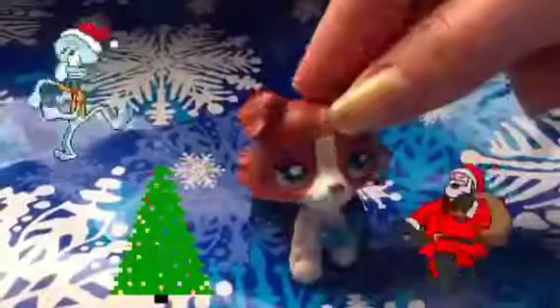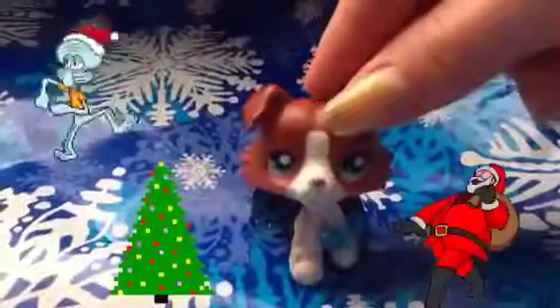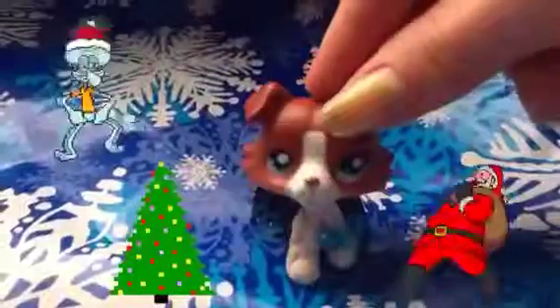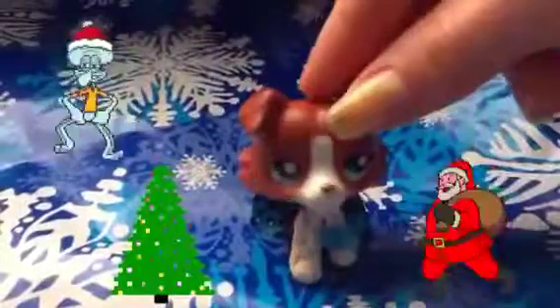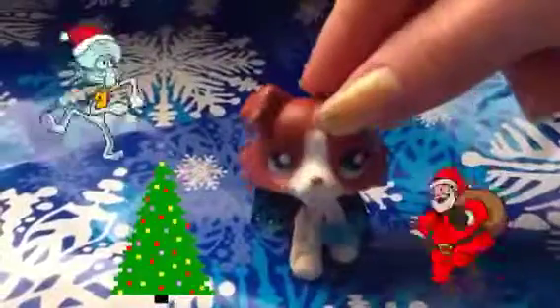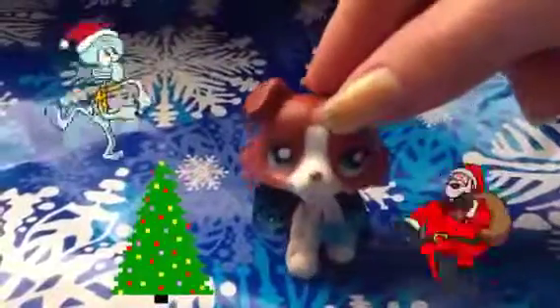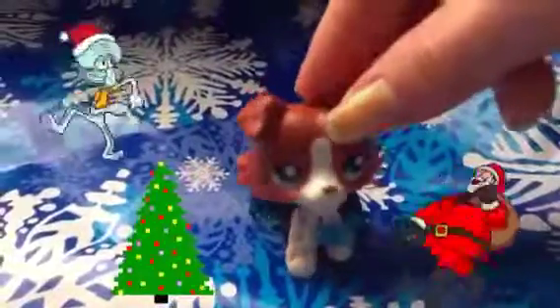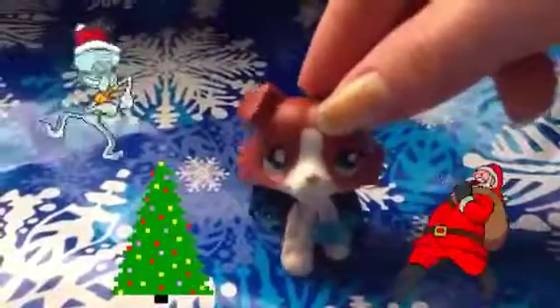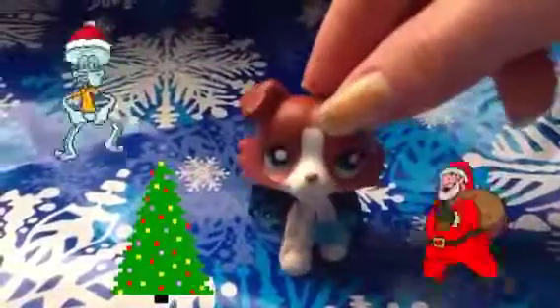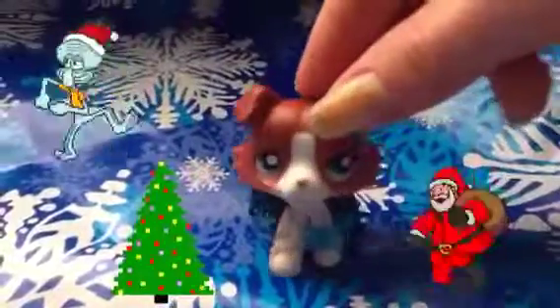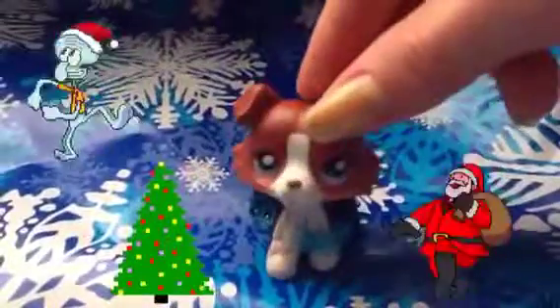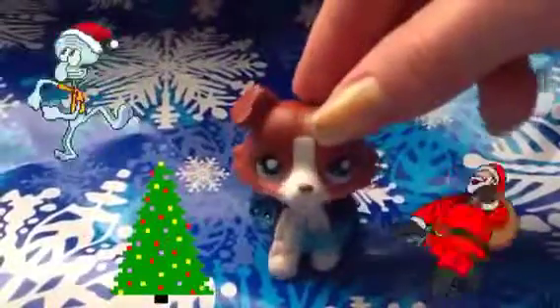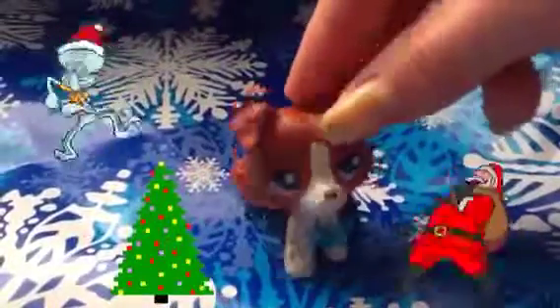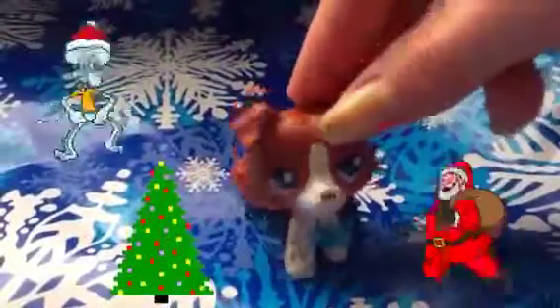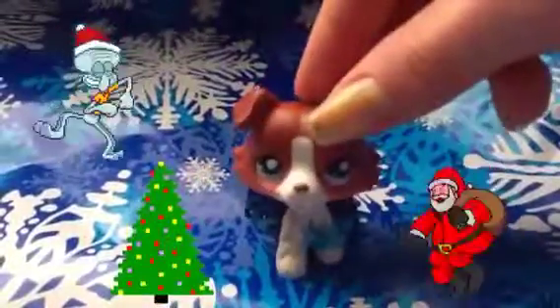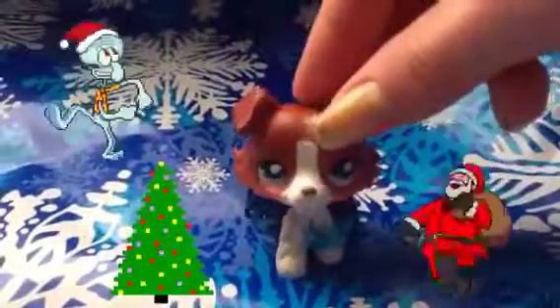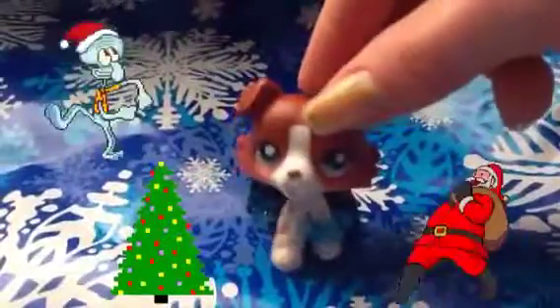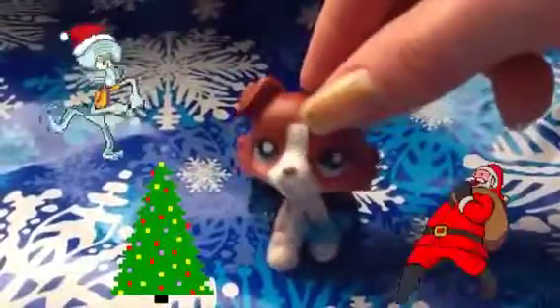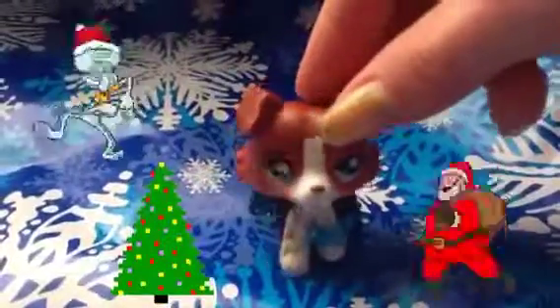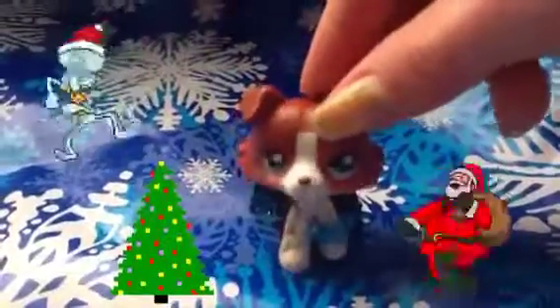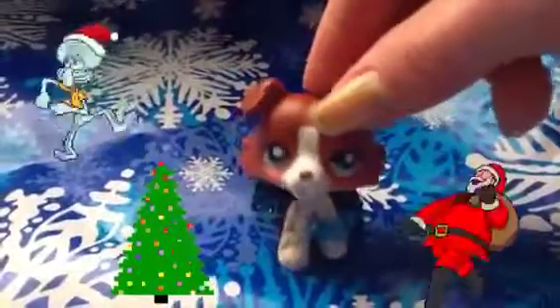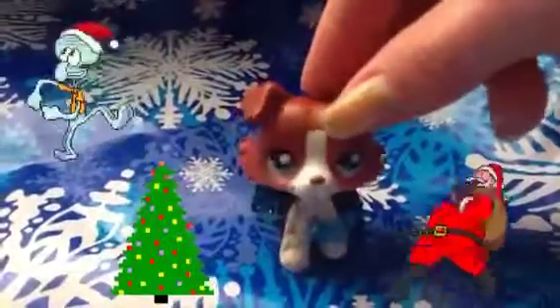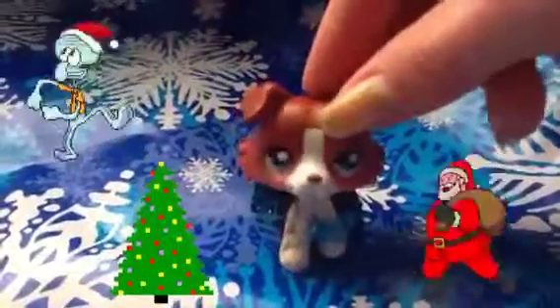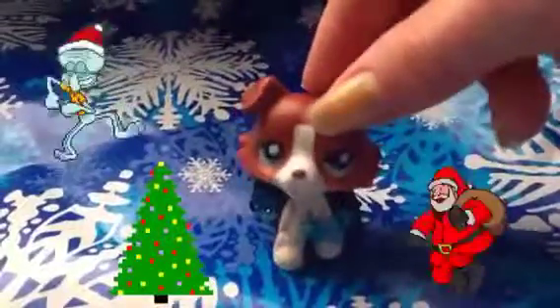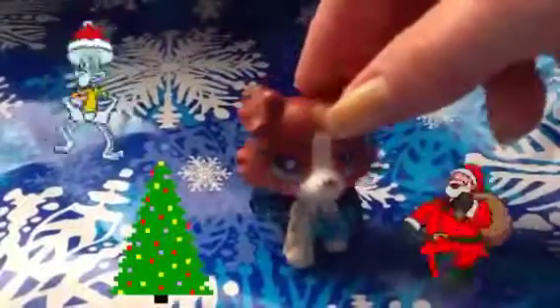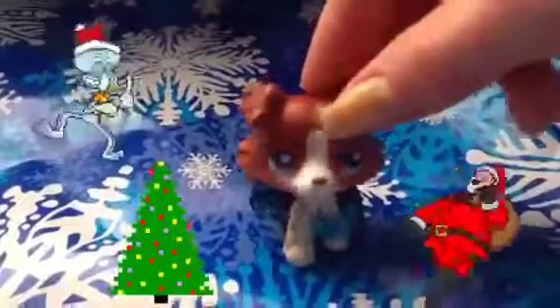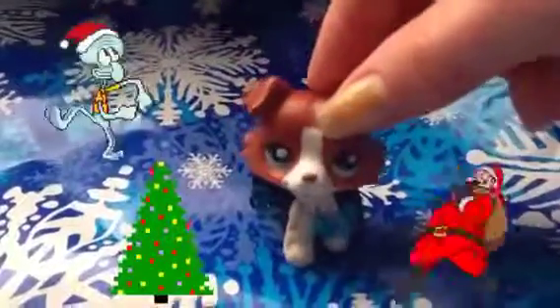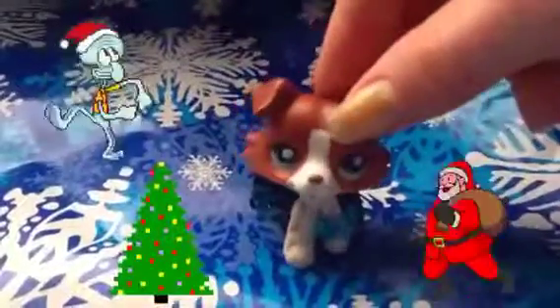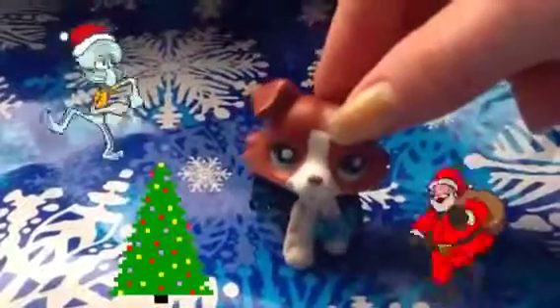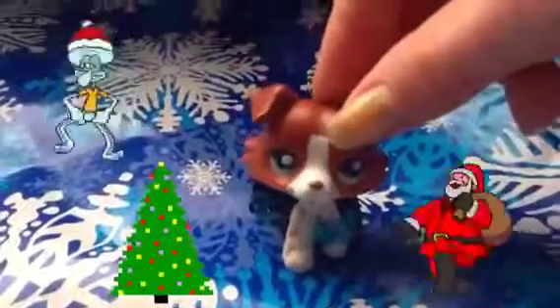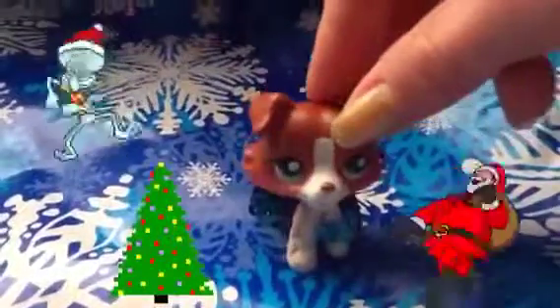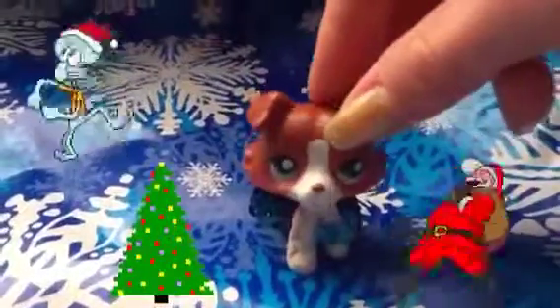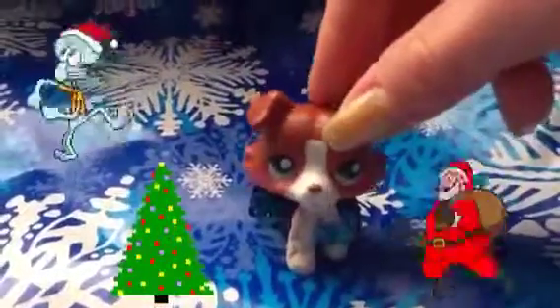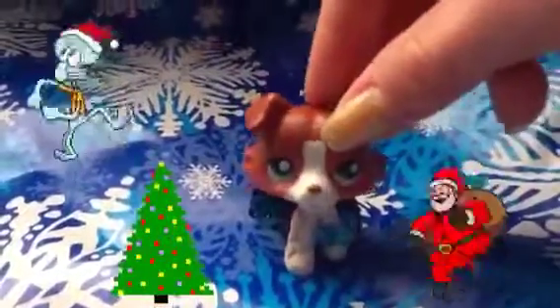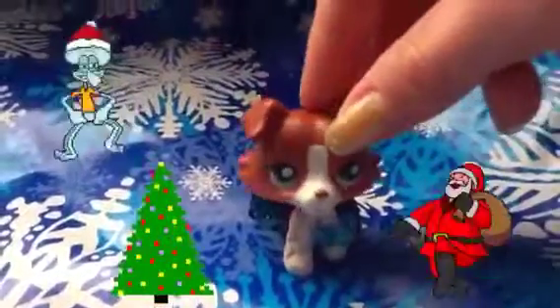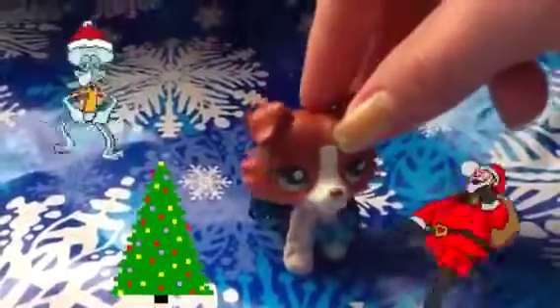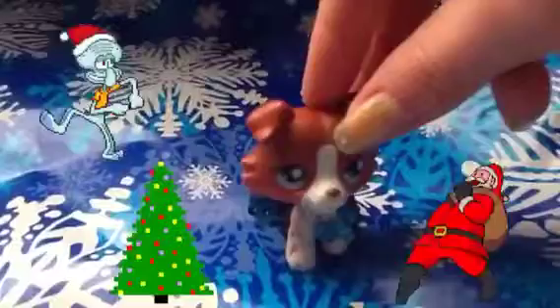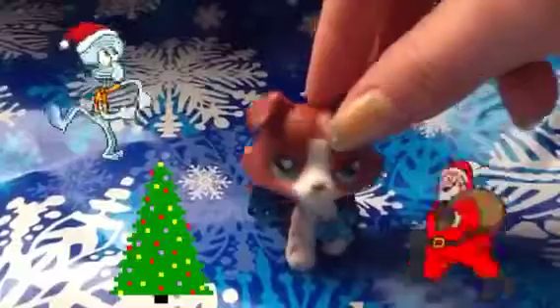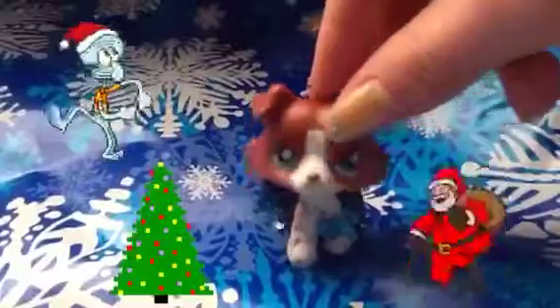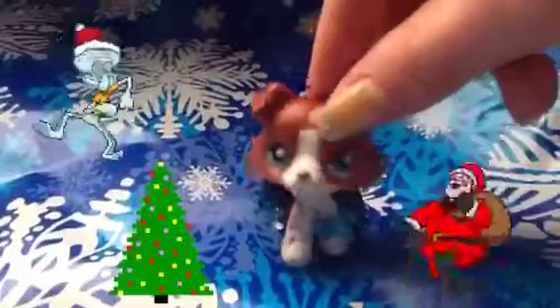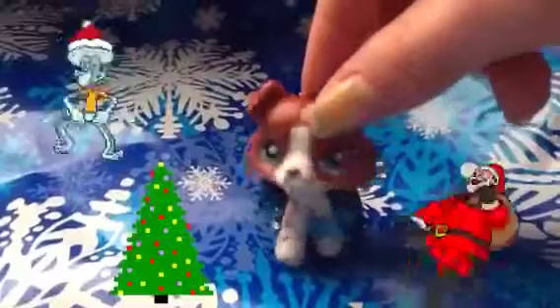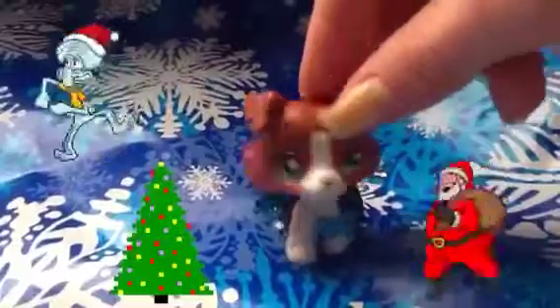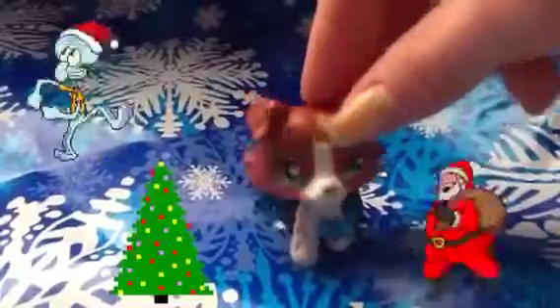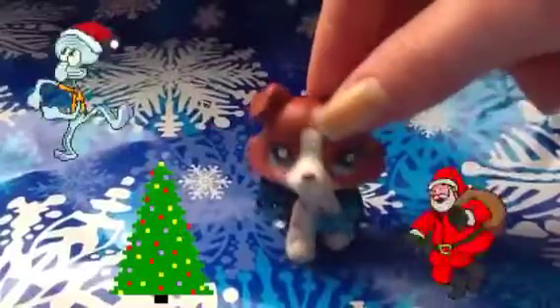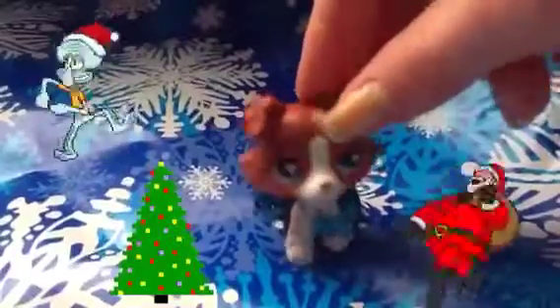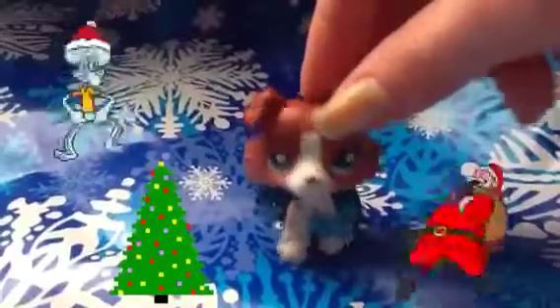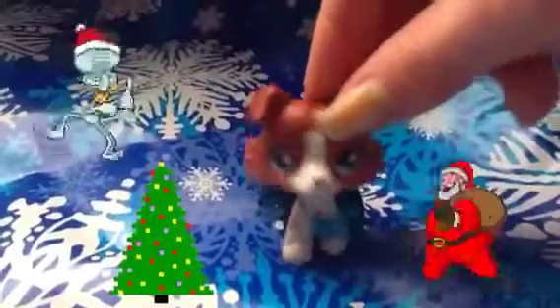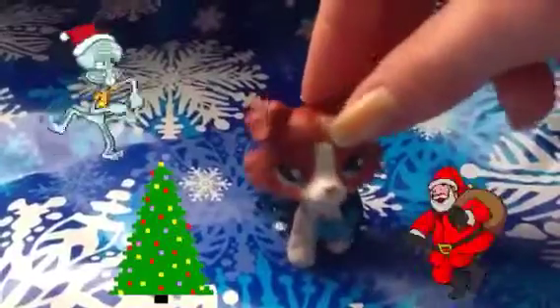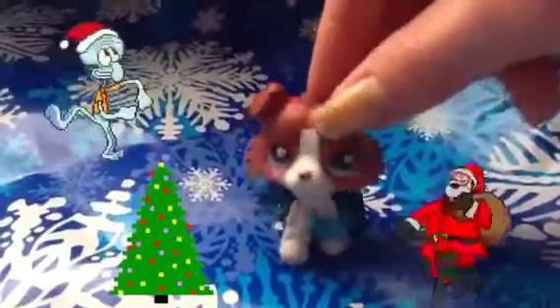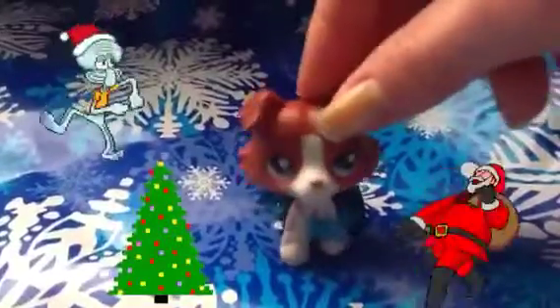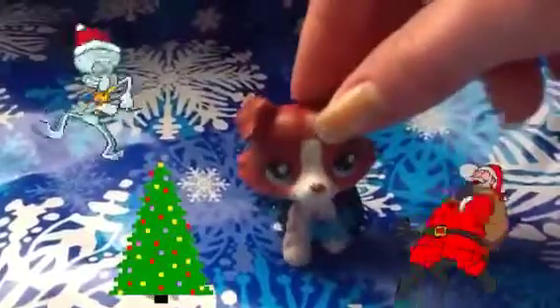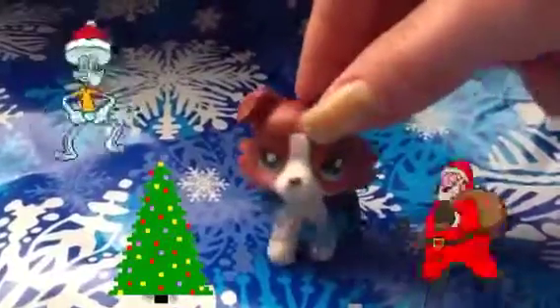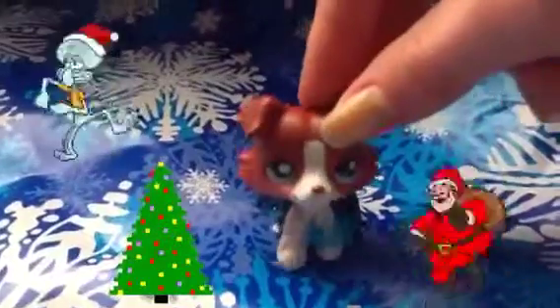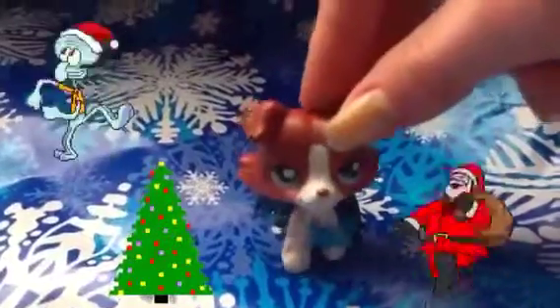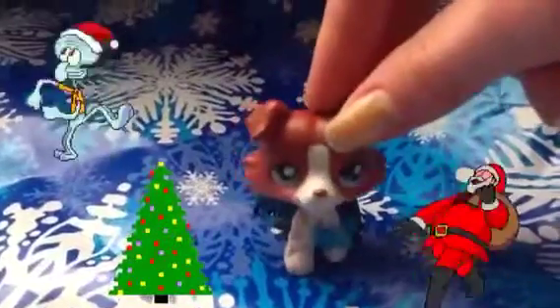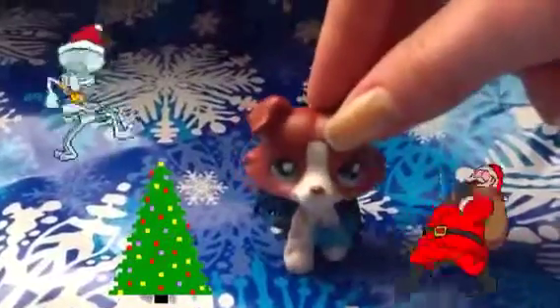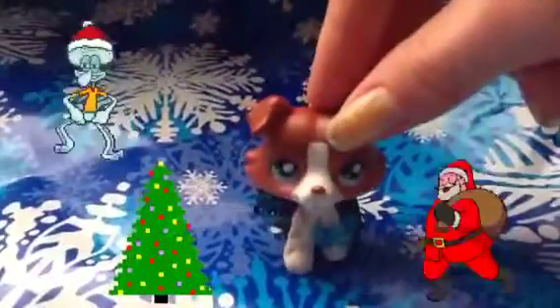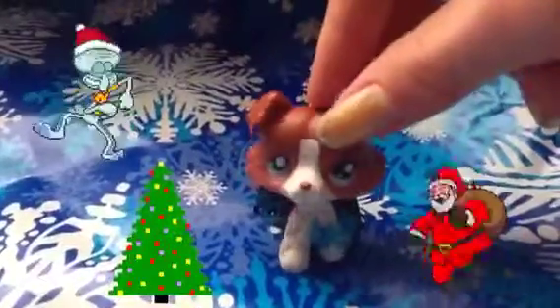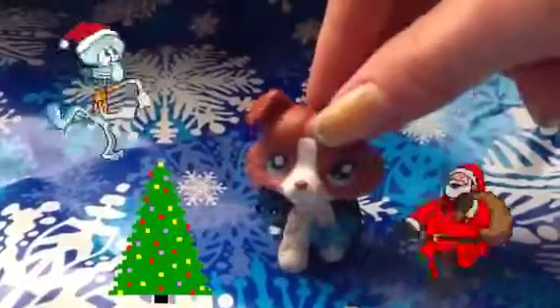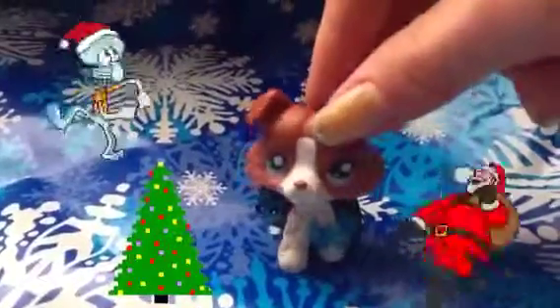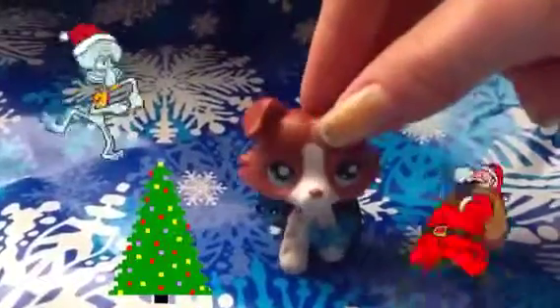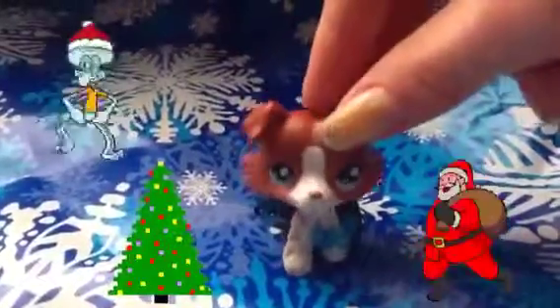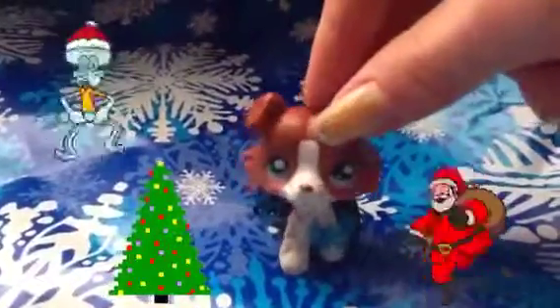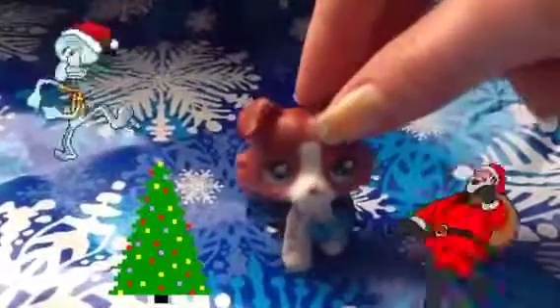So that is some of the Littlest Pet Shop stuff that I got for Christmas. Remember to like, comment, and subscribe. Bye!